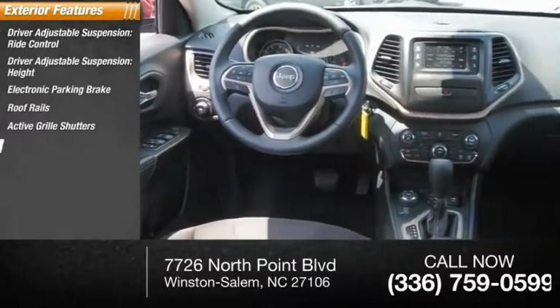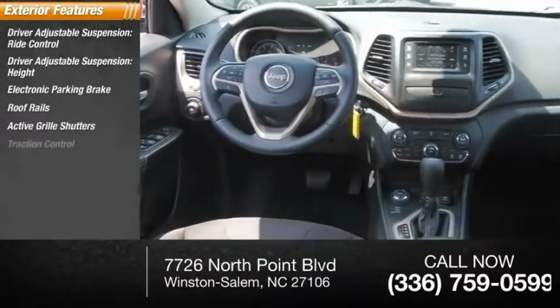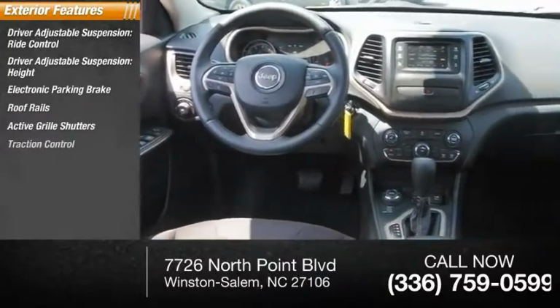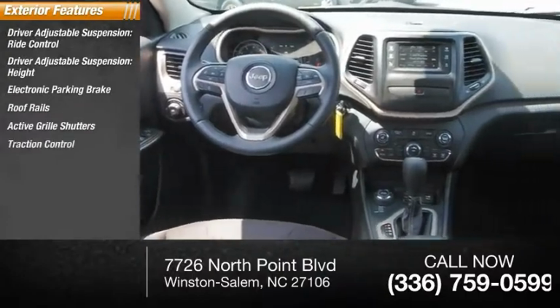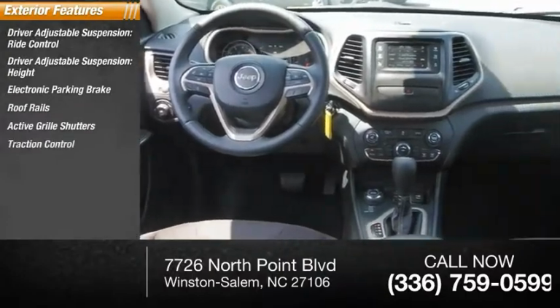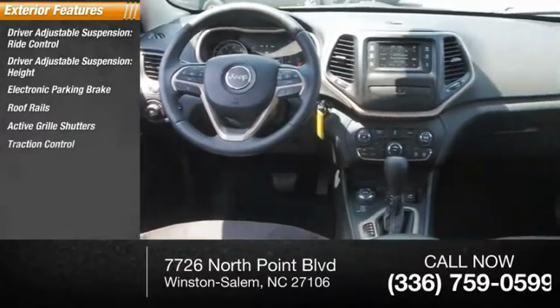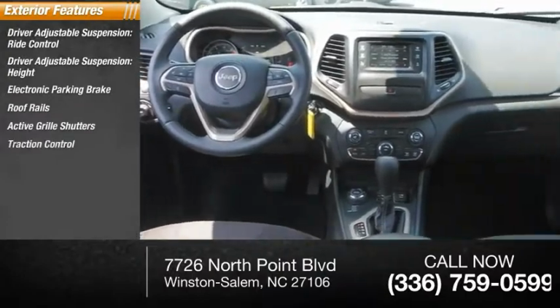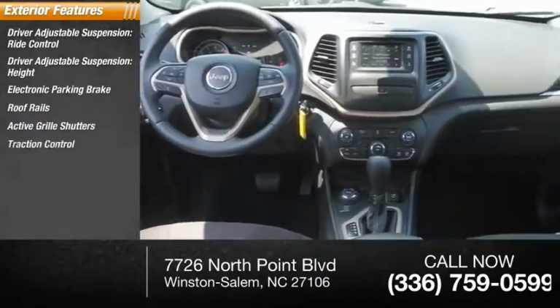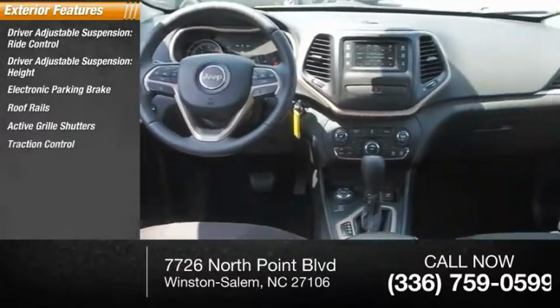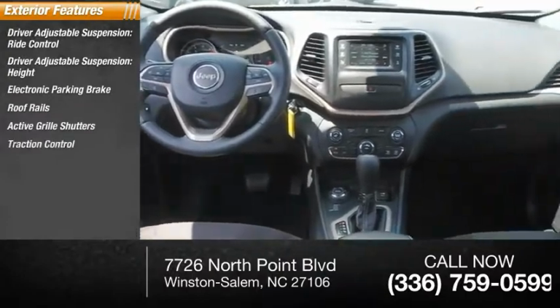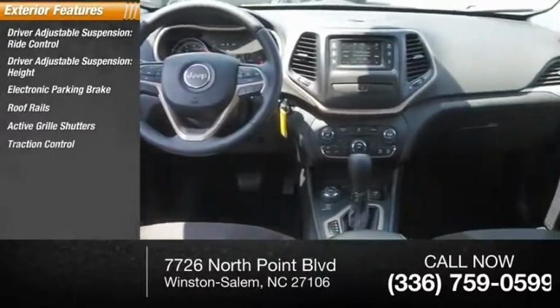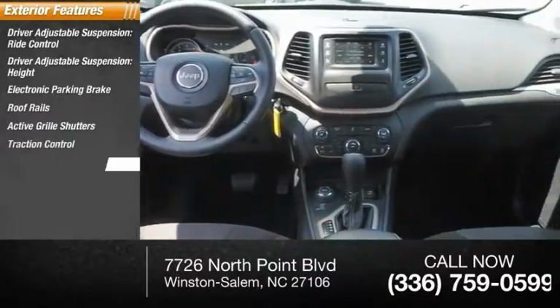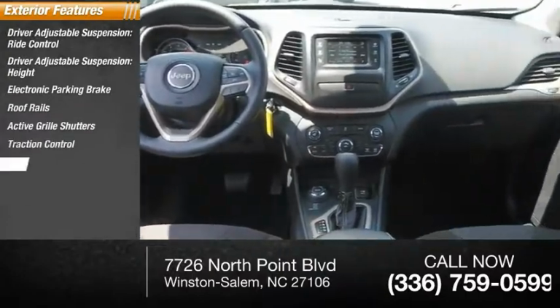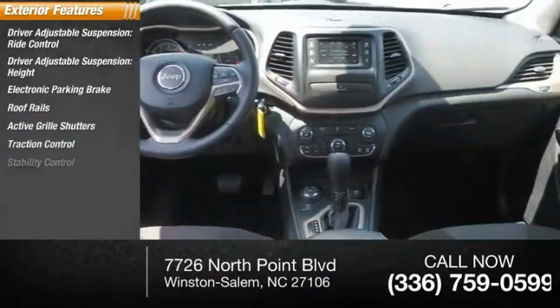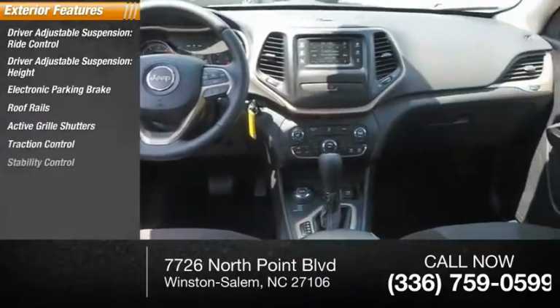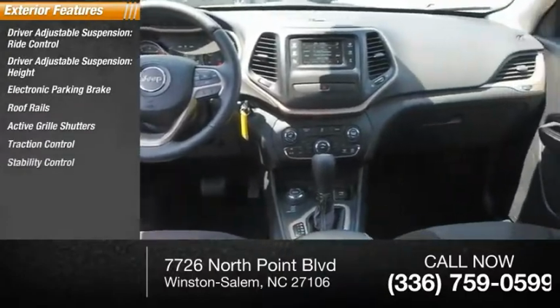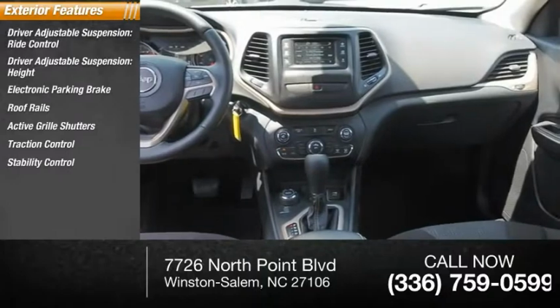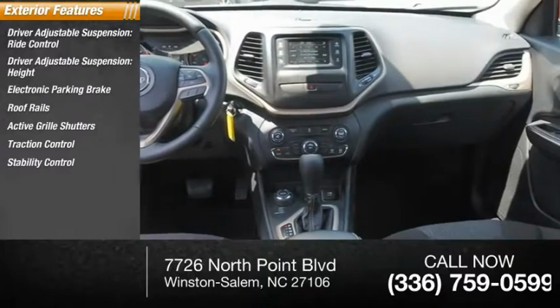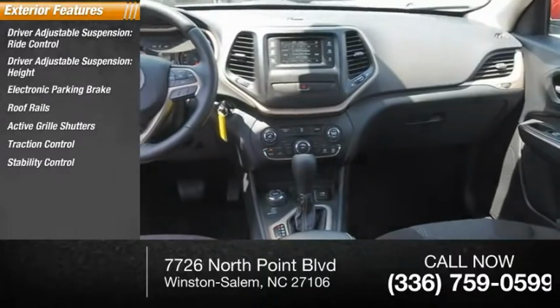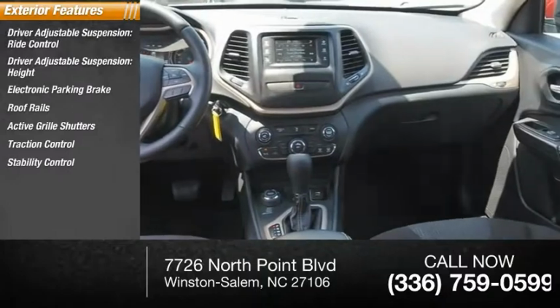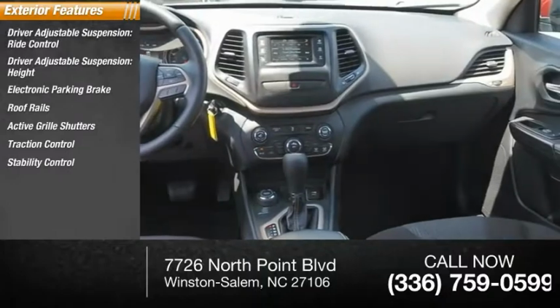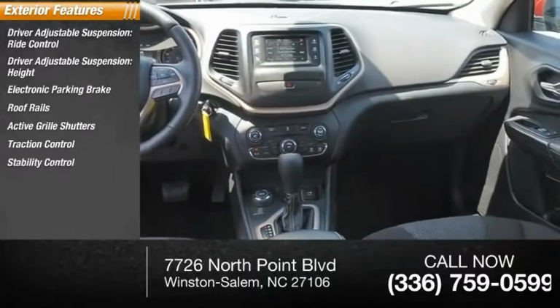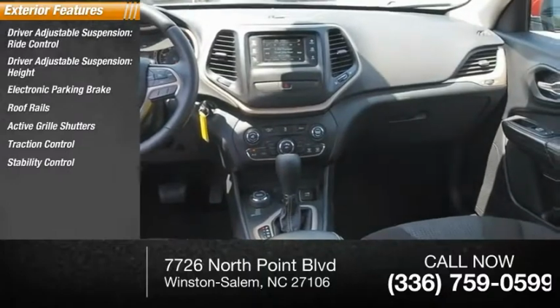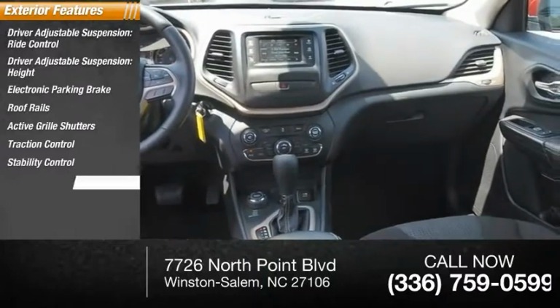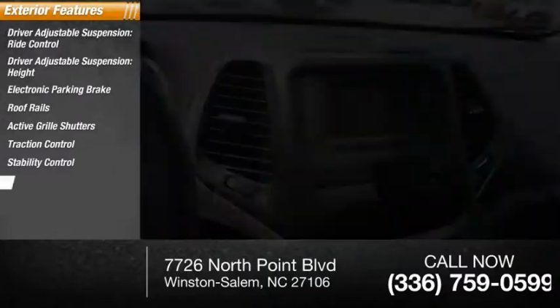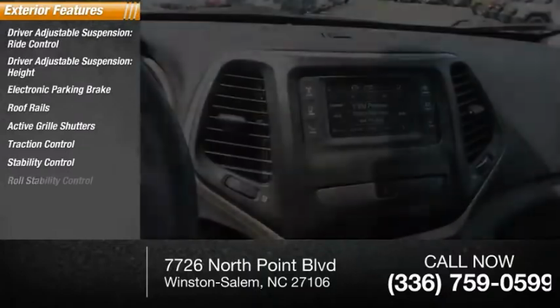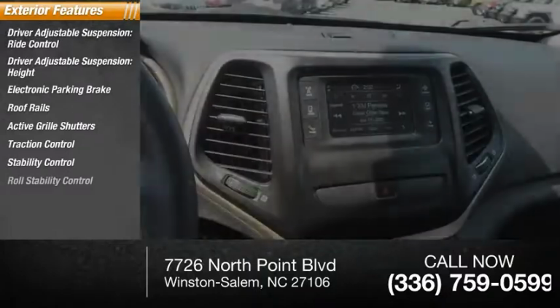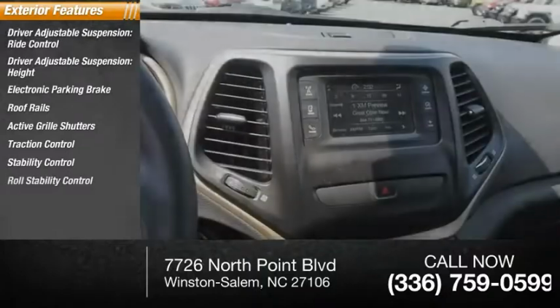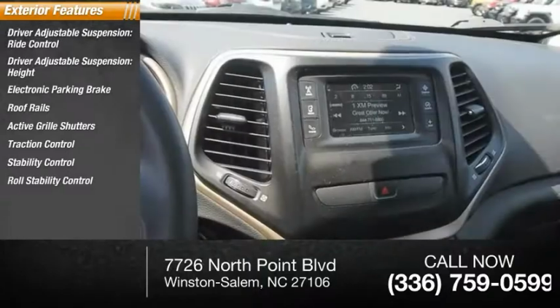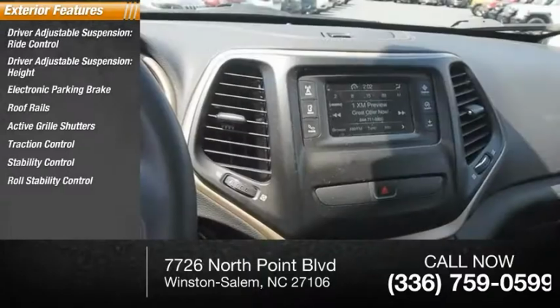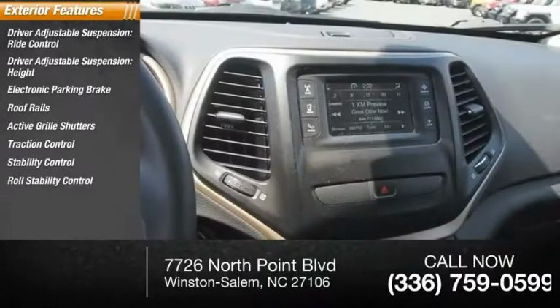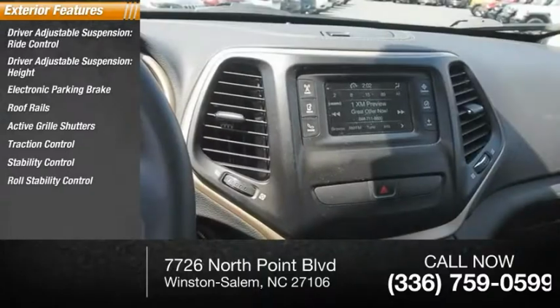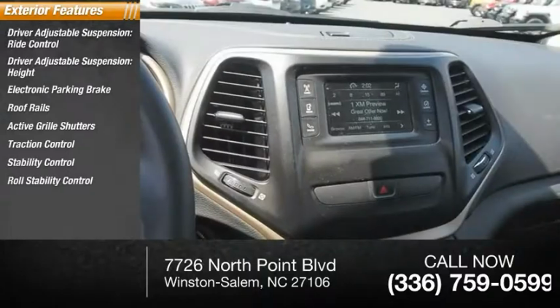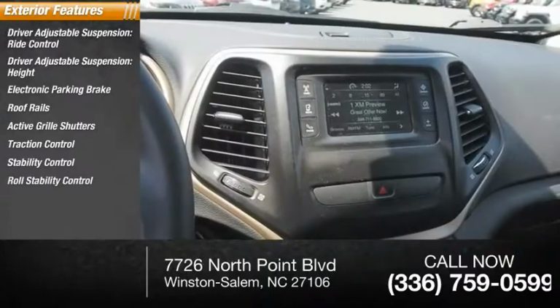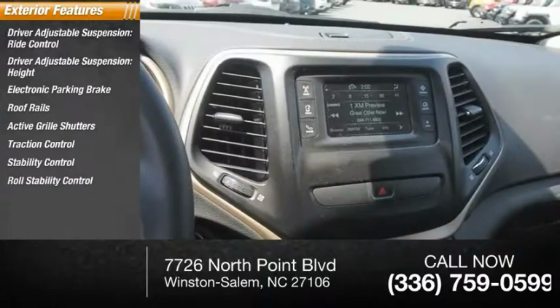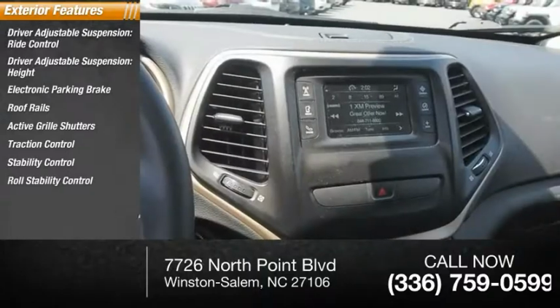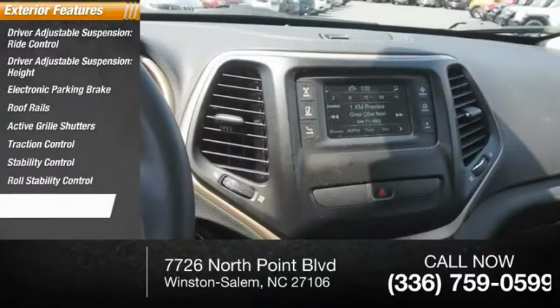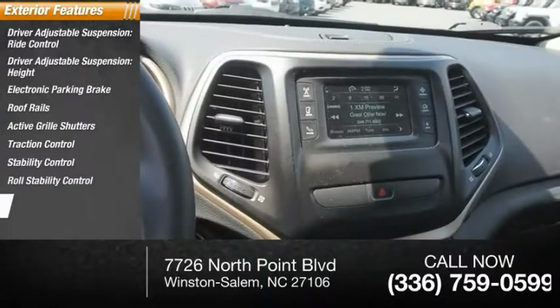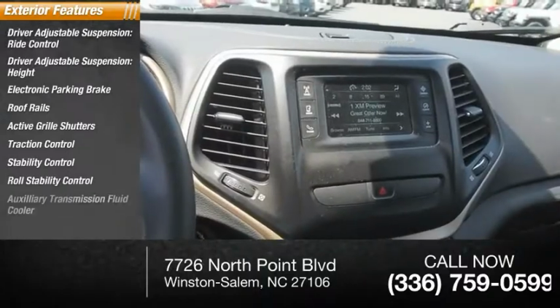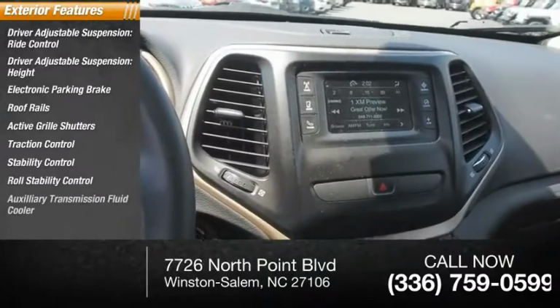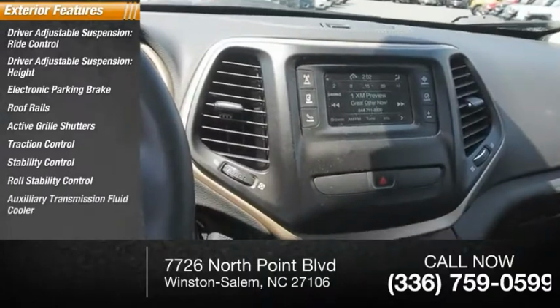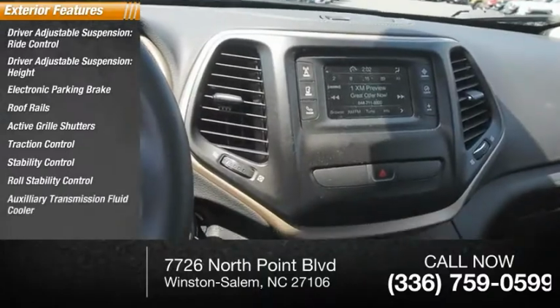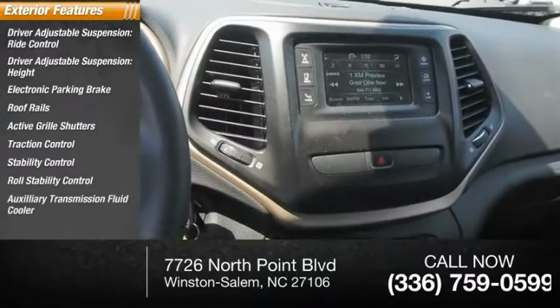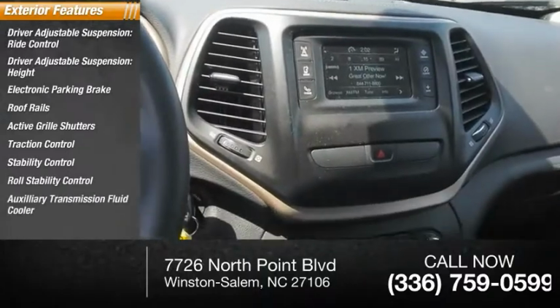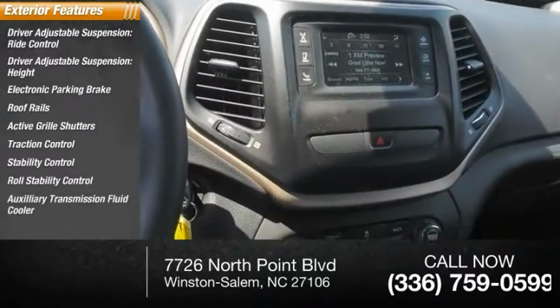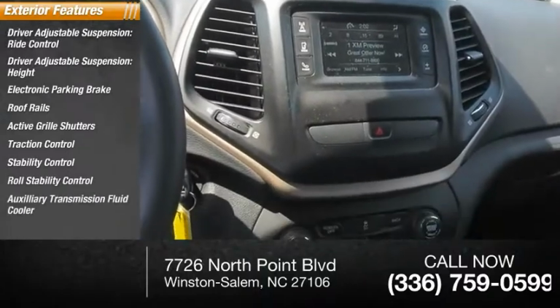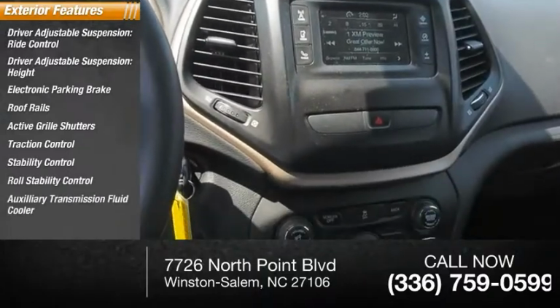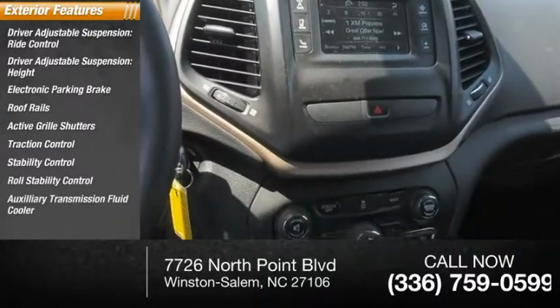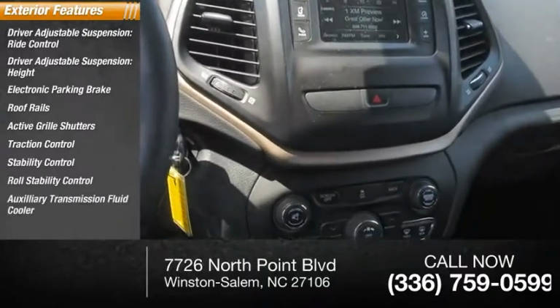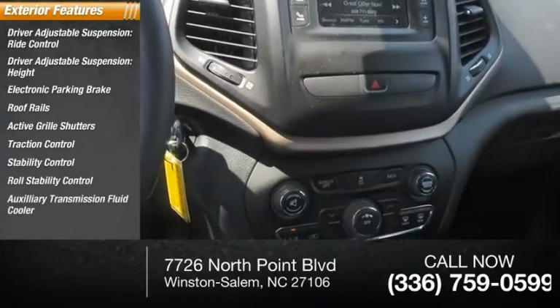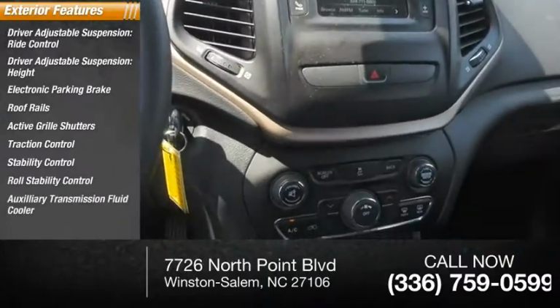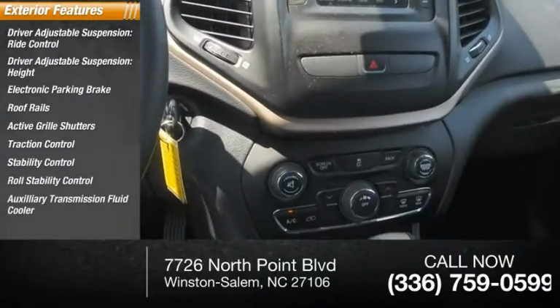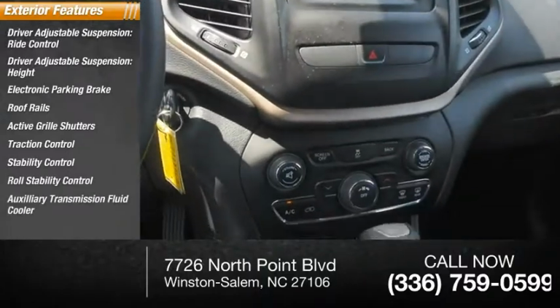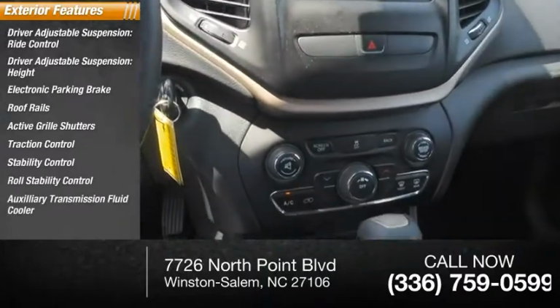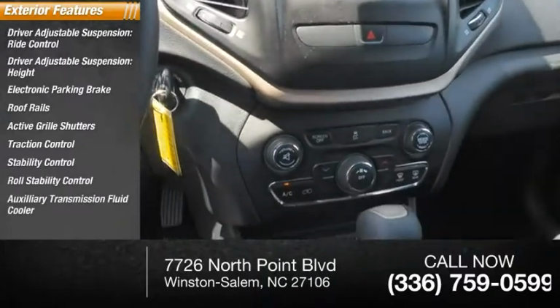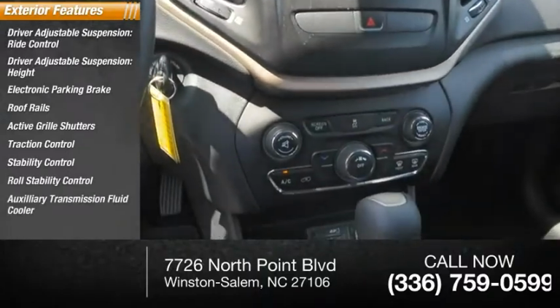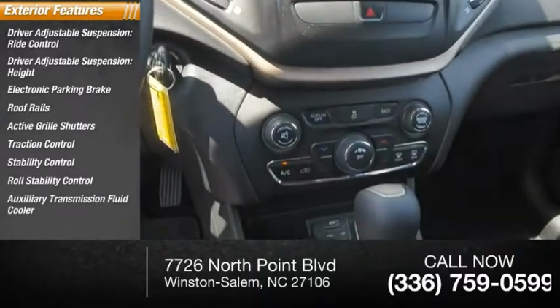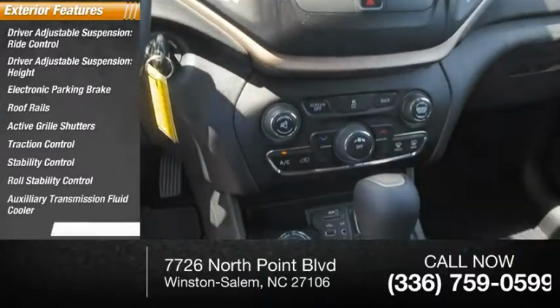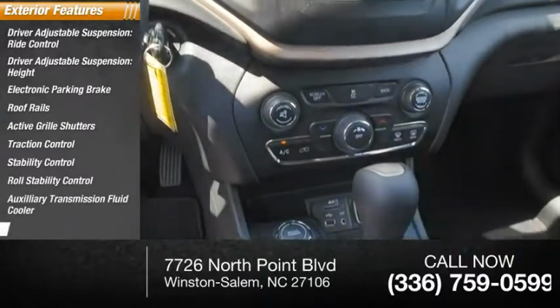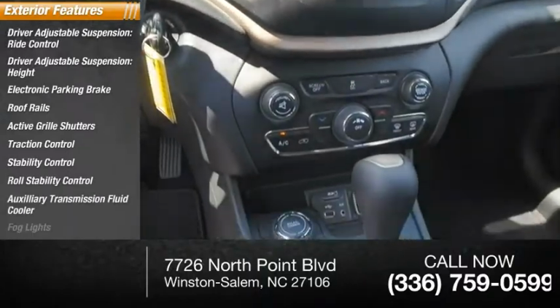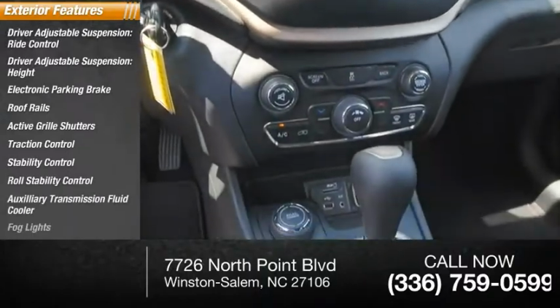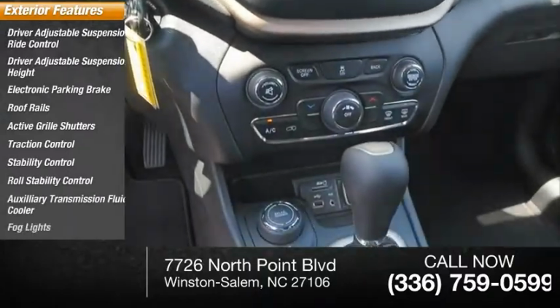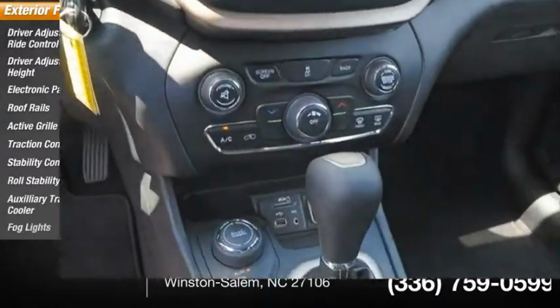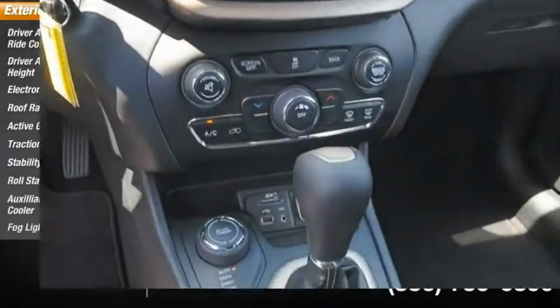Traction control, stability control, roll stability control, auxiliary transmission fluid cooler, fog lights.